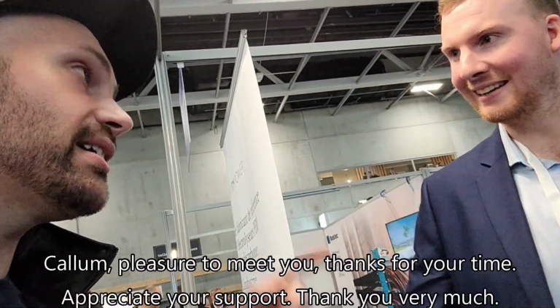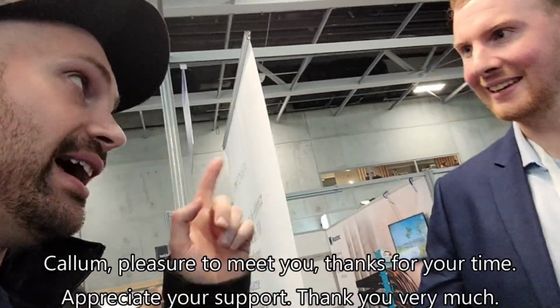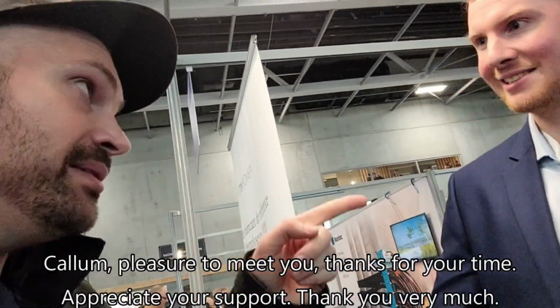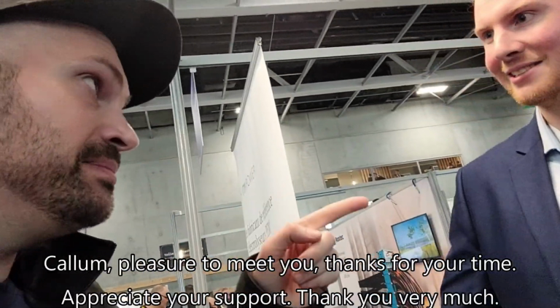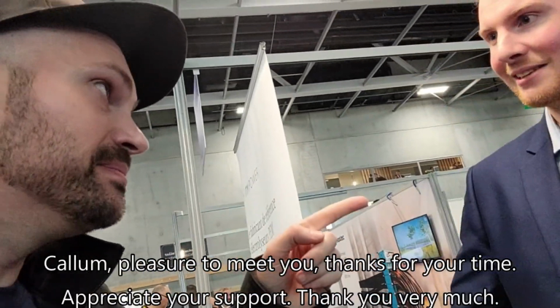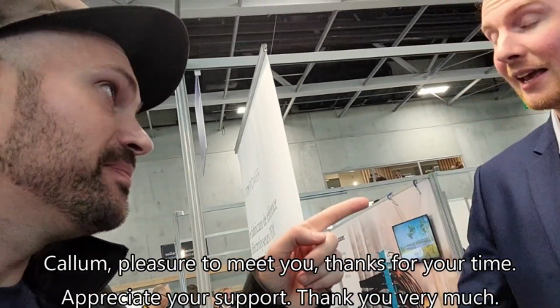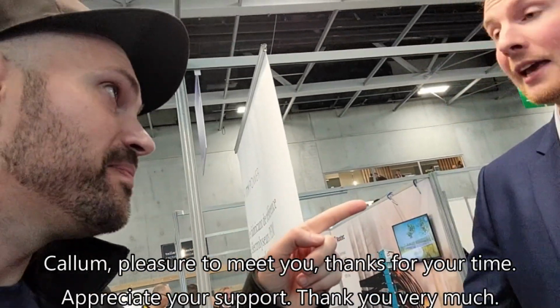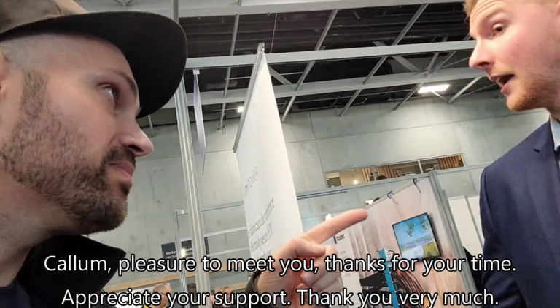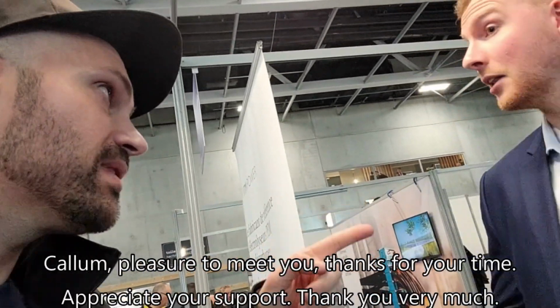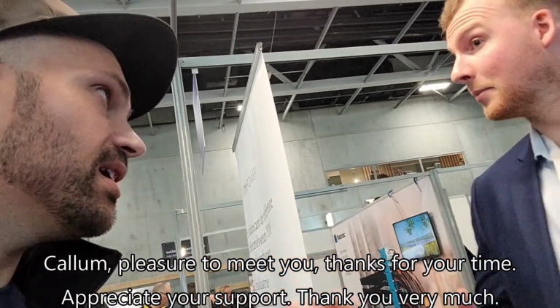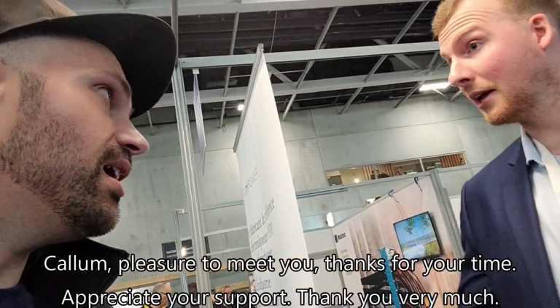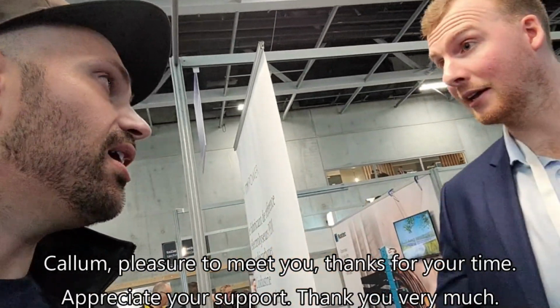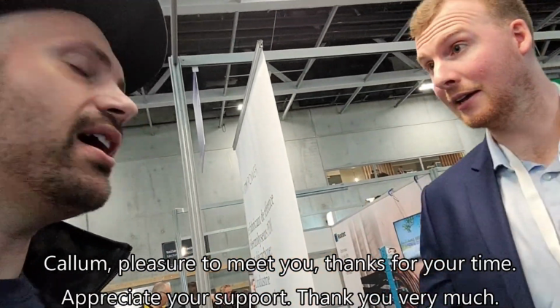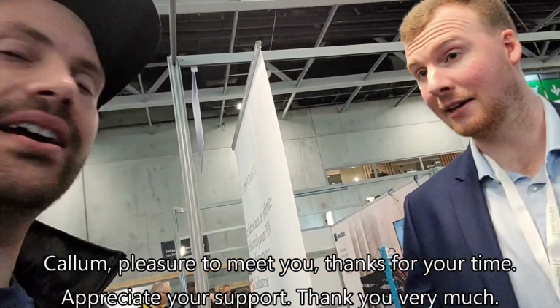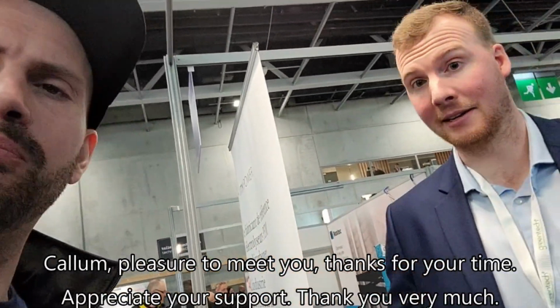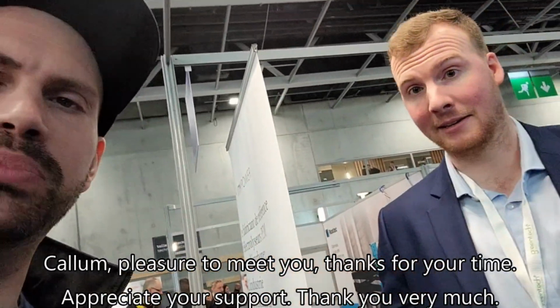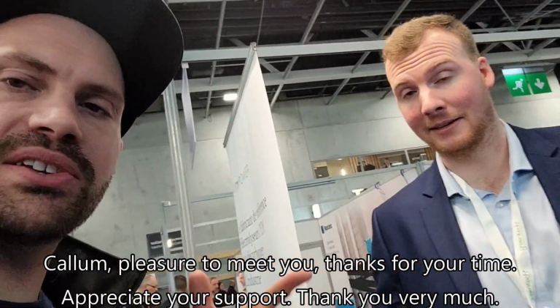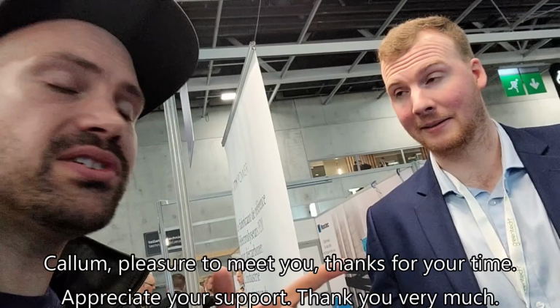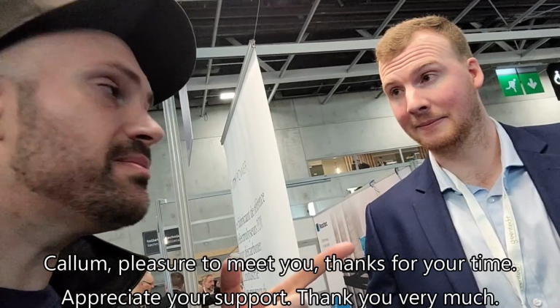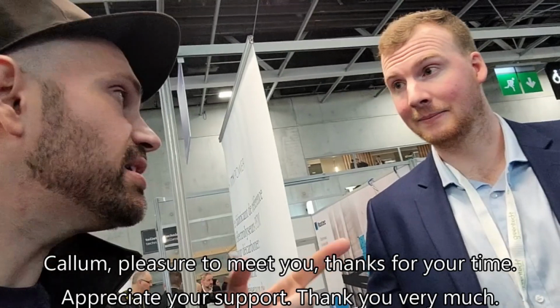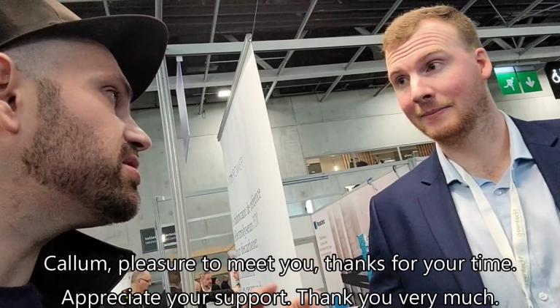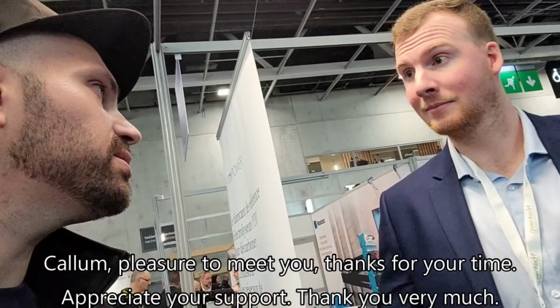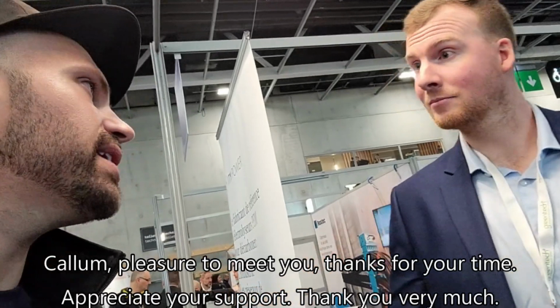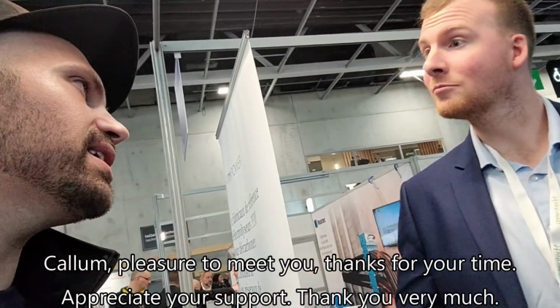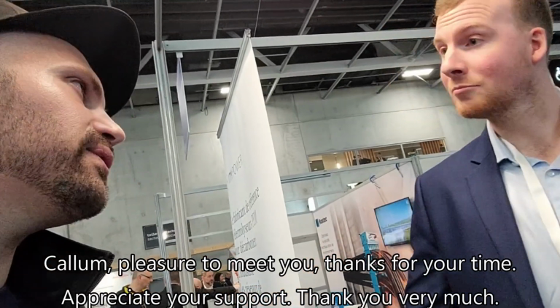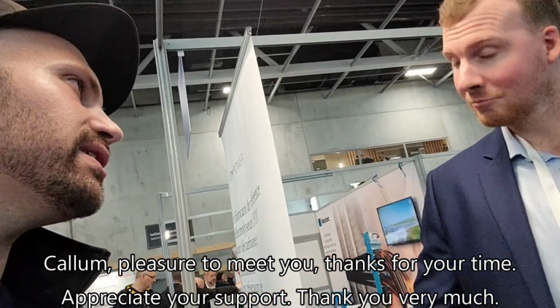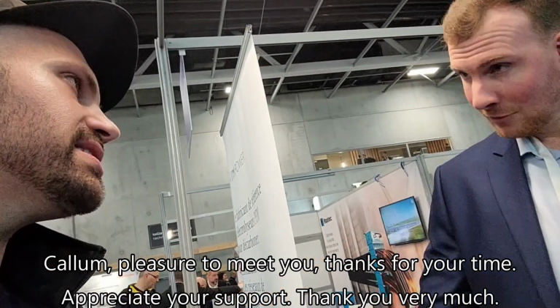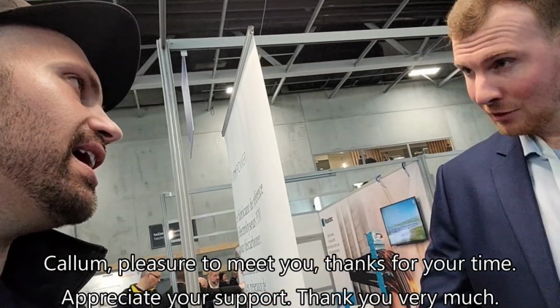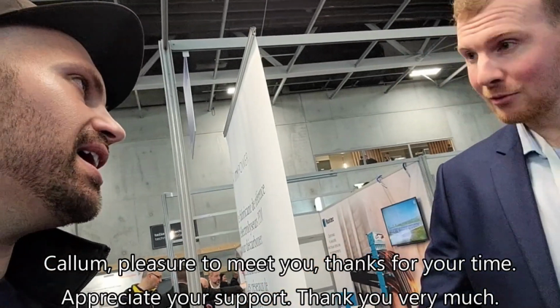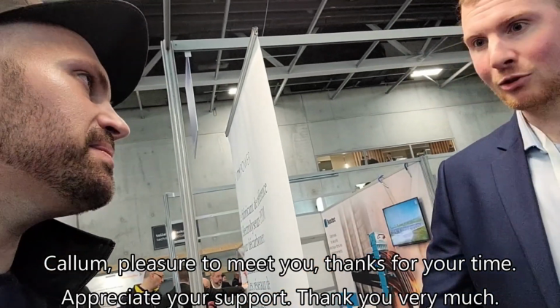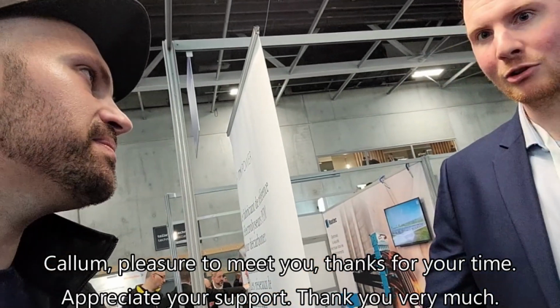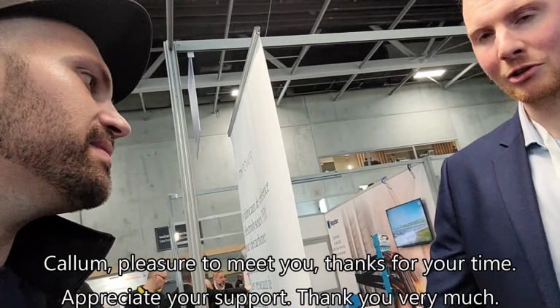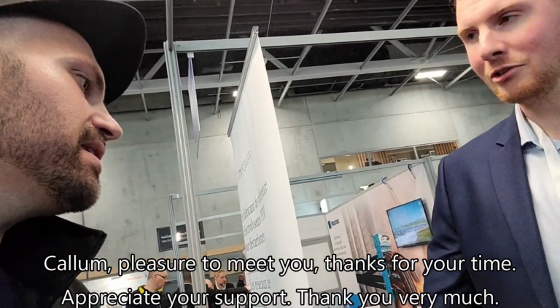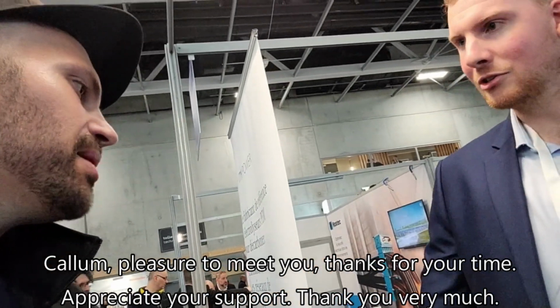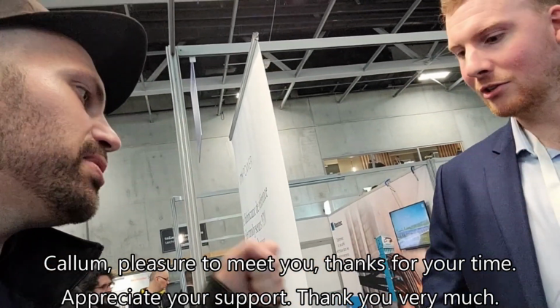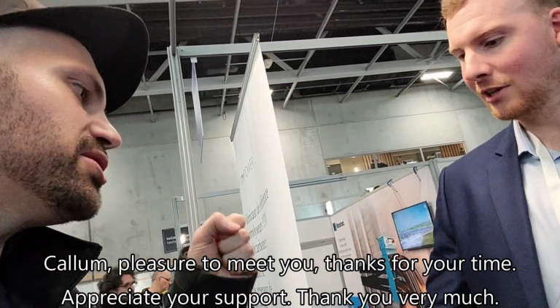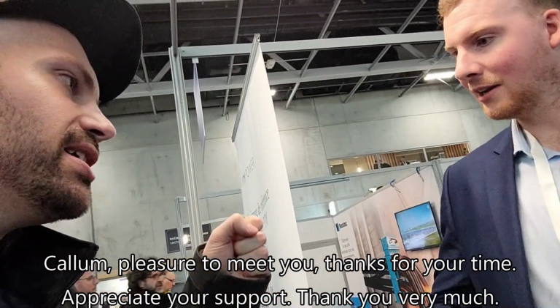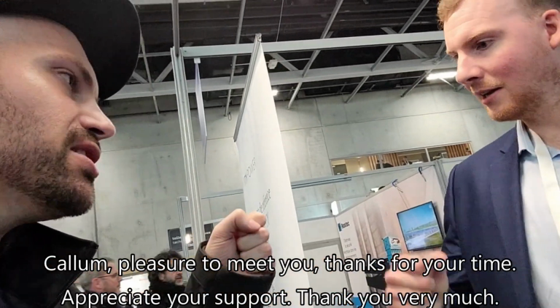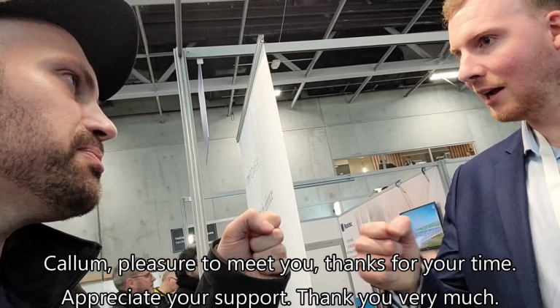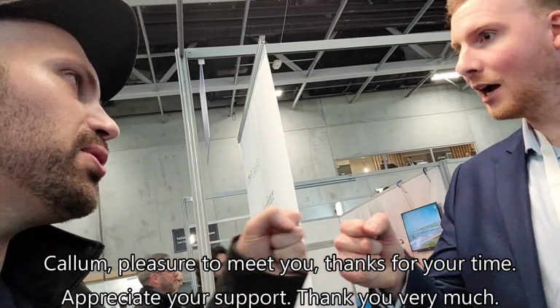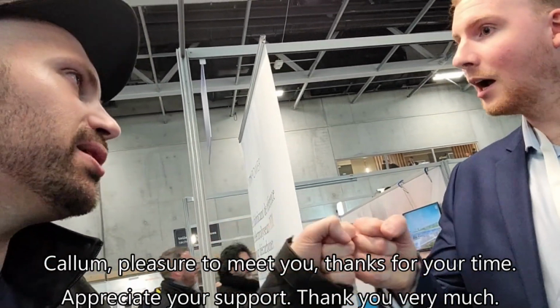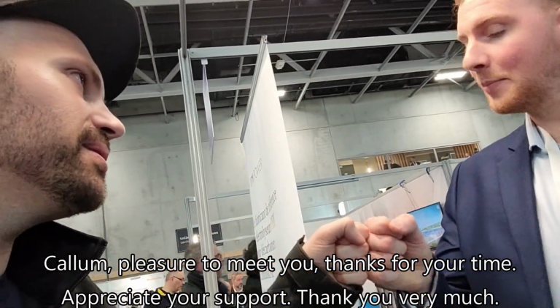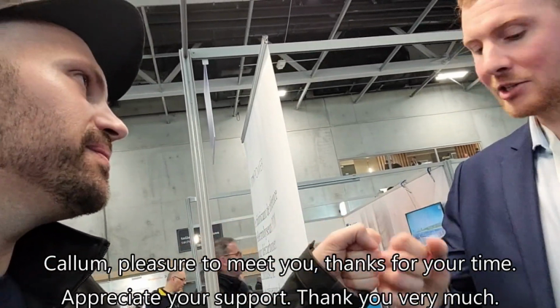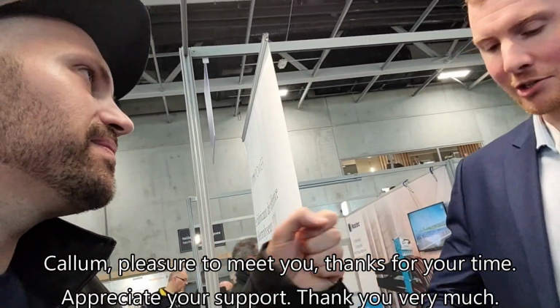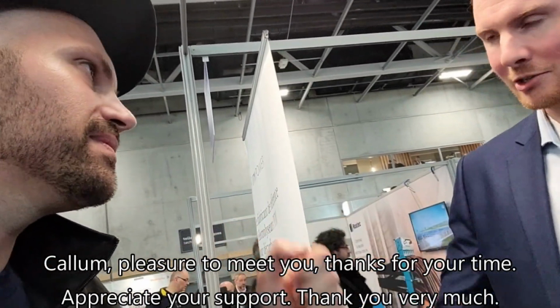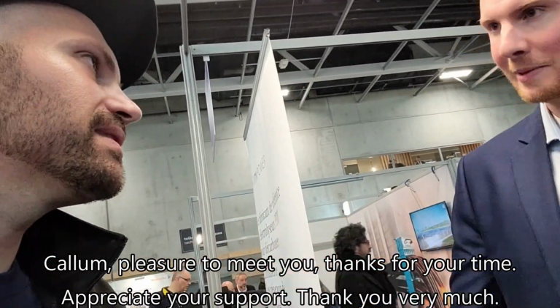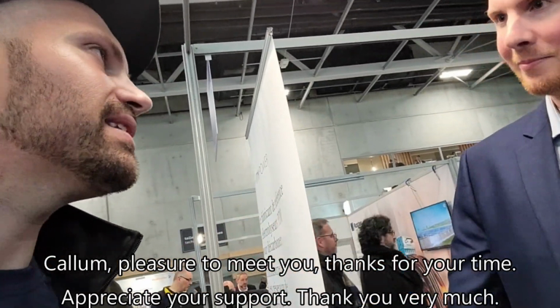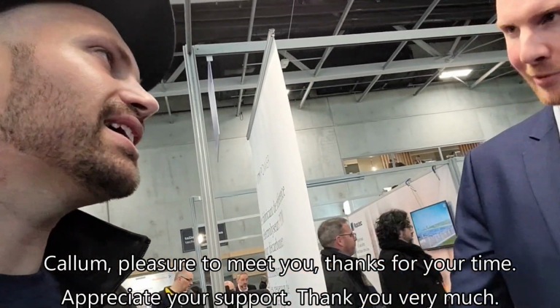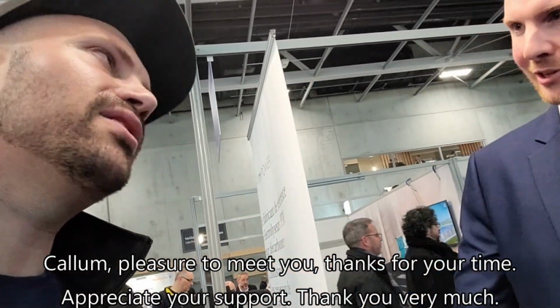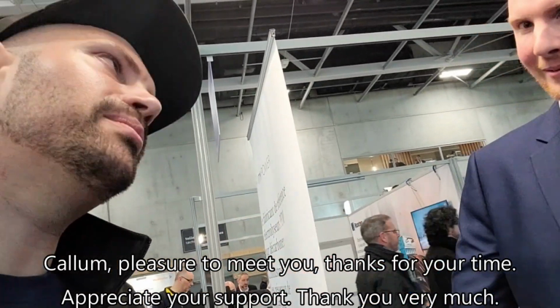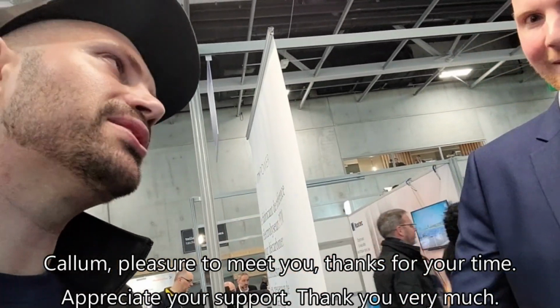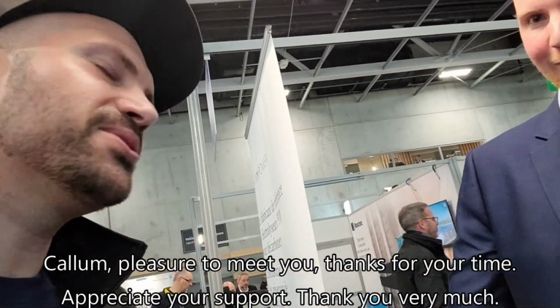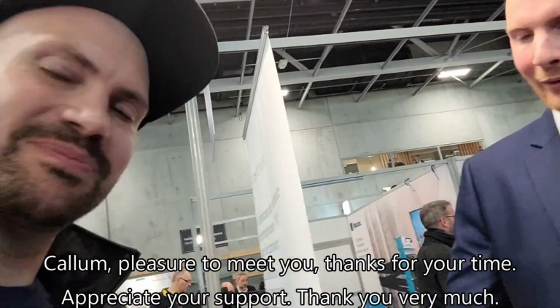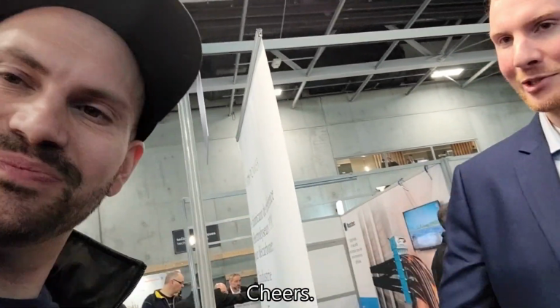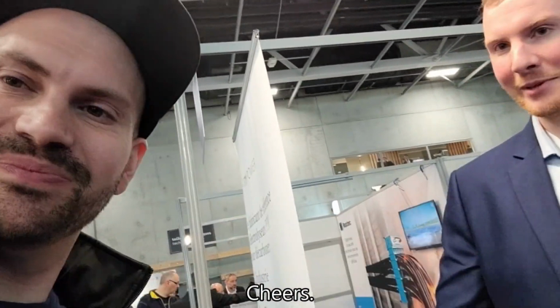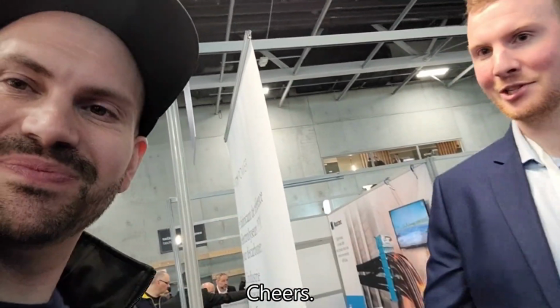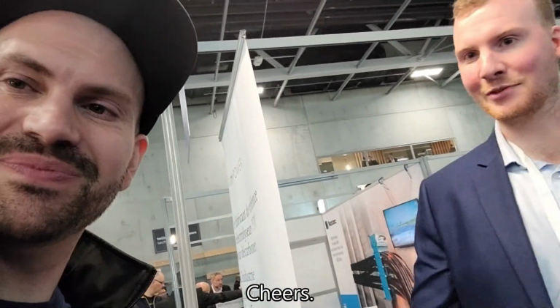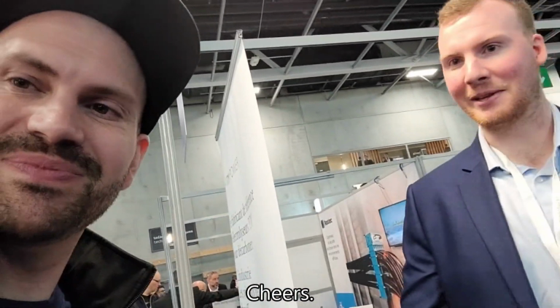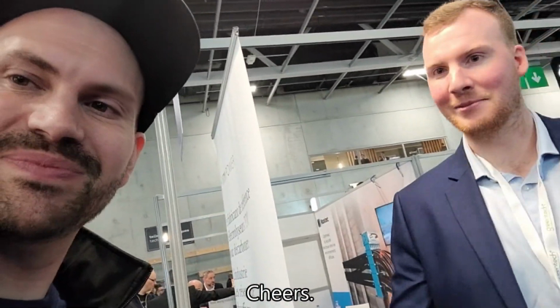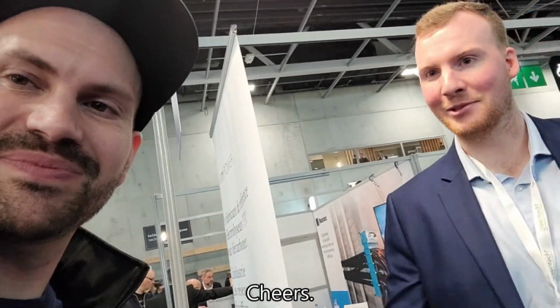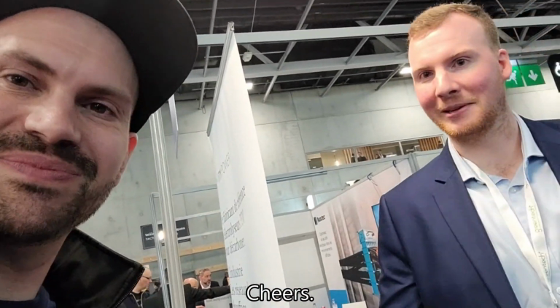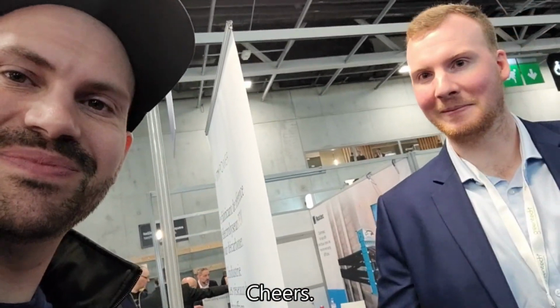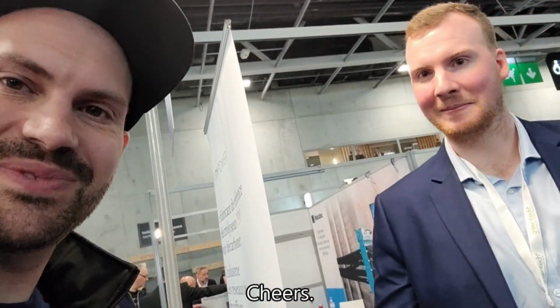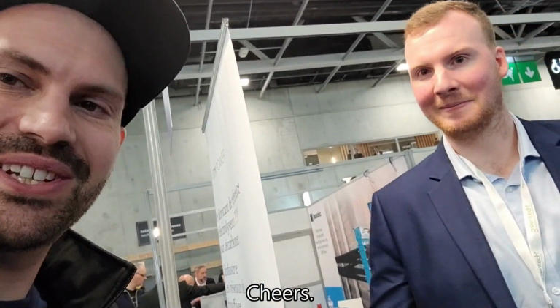Kellum, pleasure to meet you. Thank you for your time. Appreciate your support — I appreciate you. Thank you very much. Cheers.